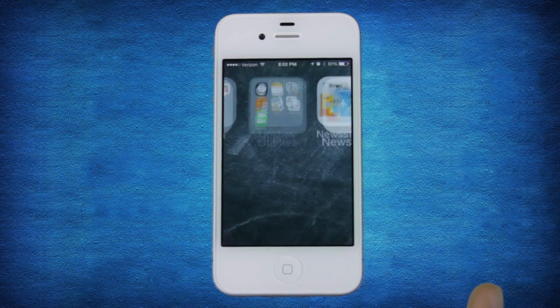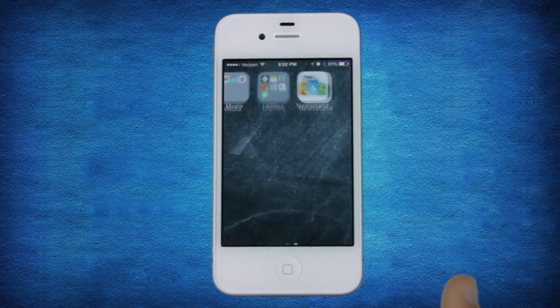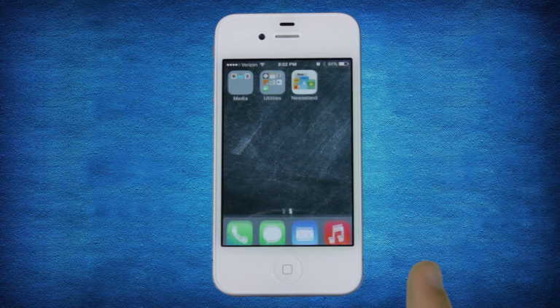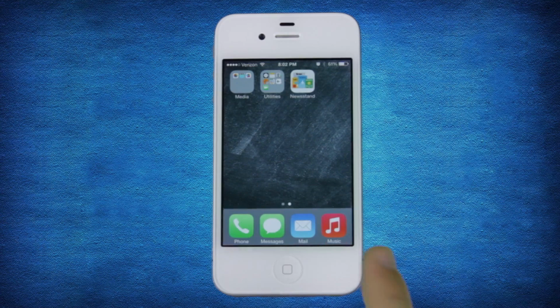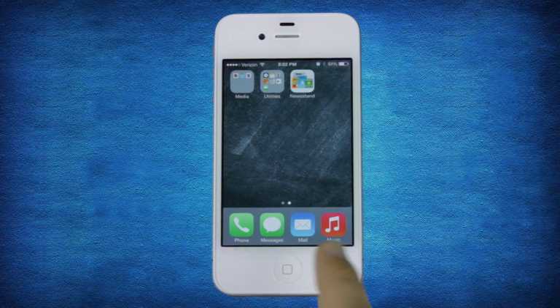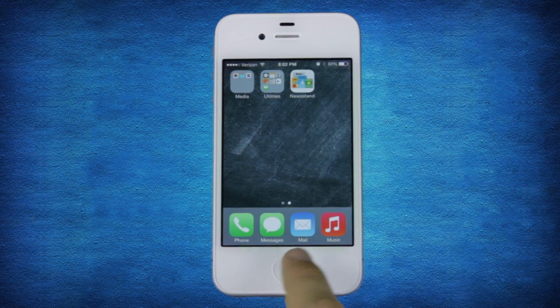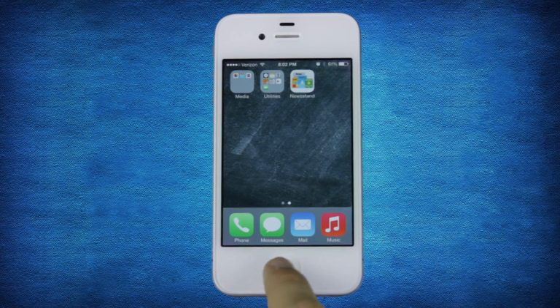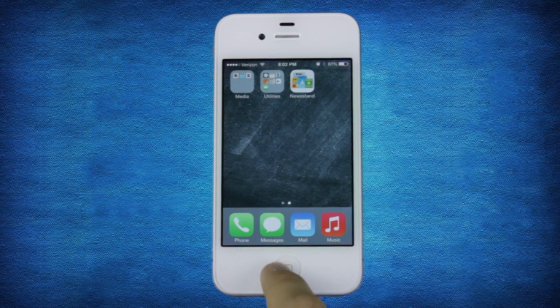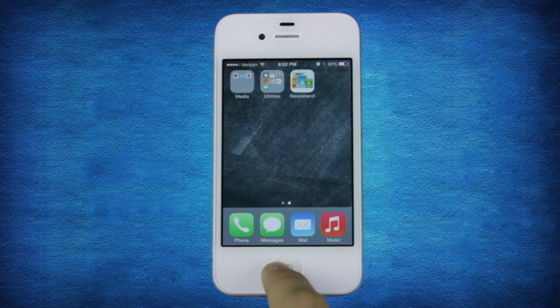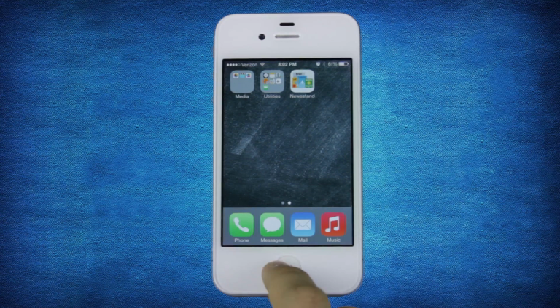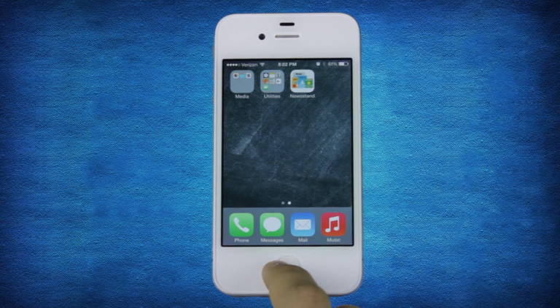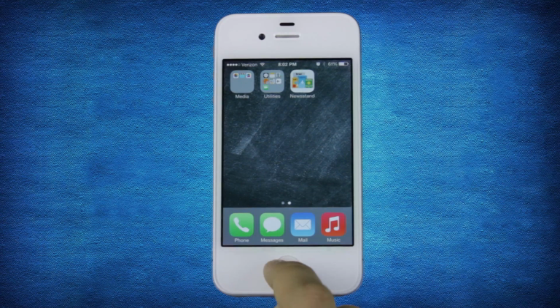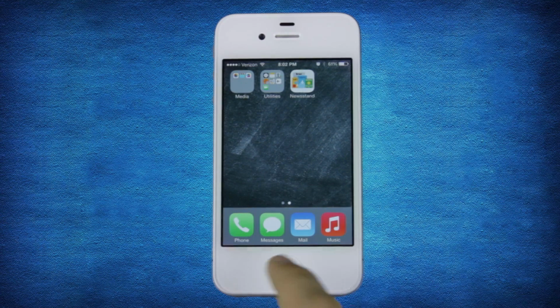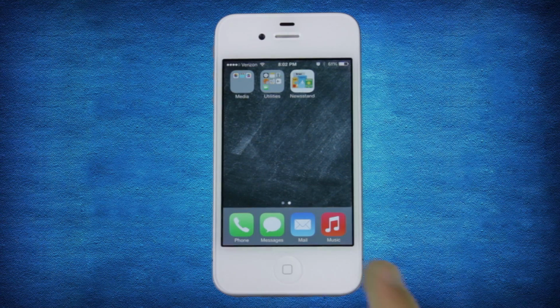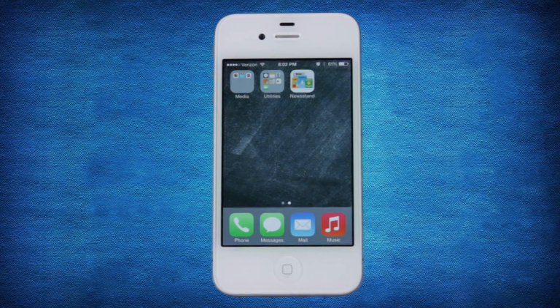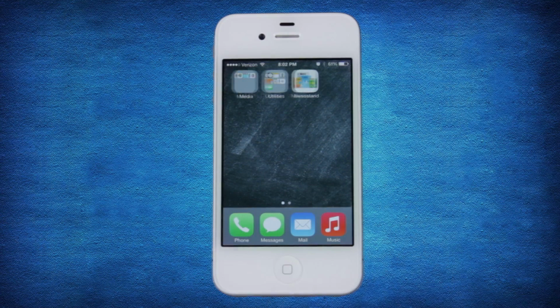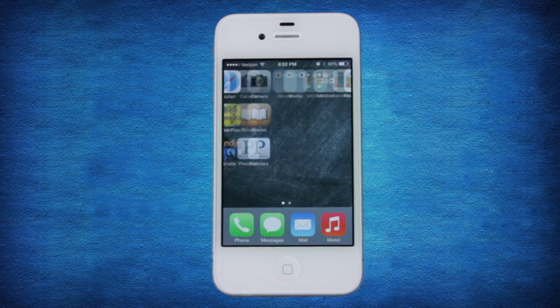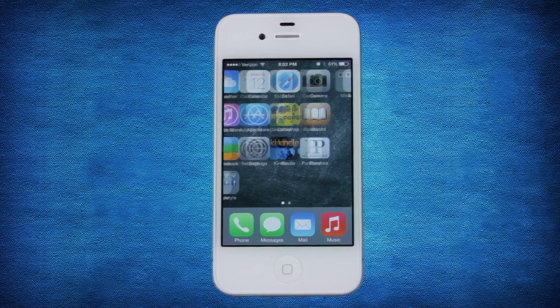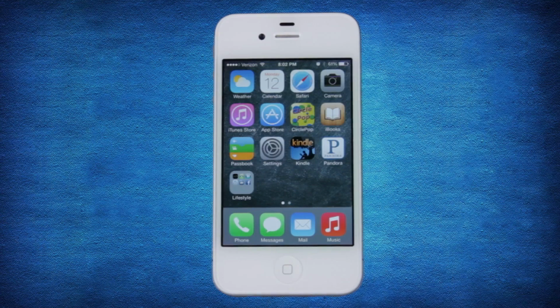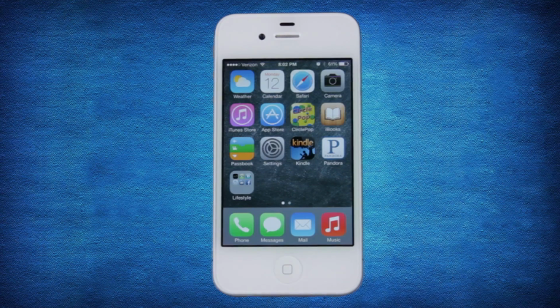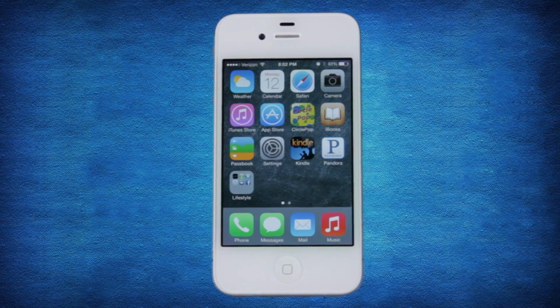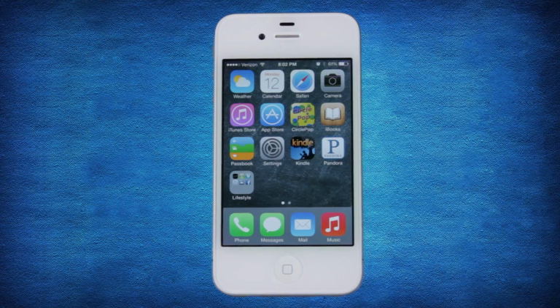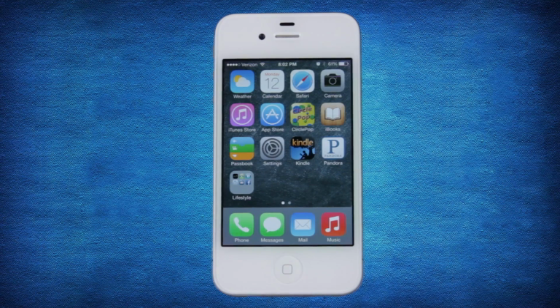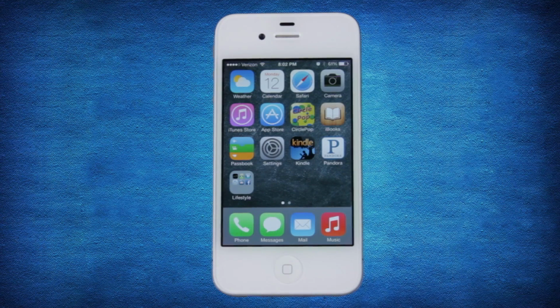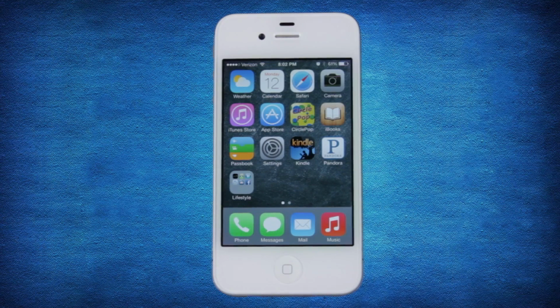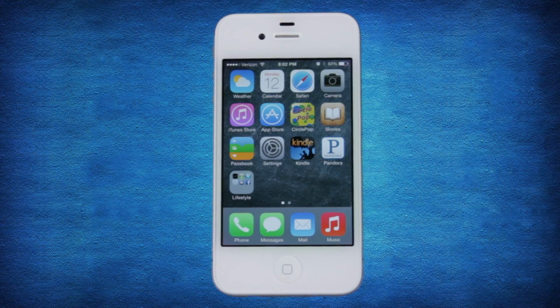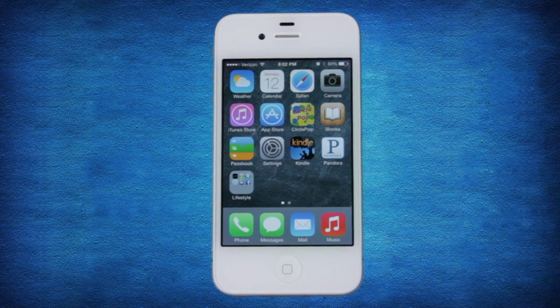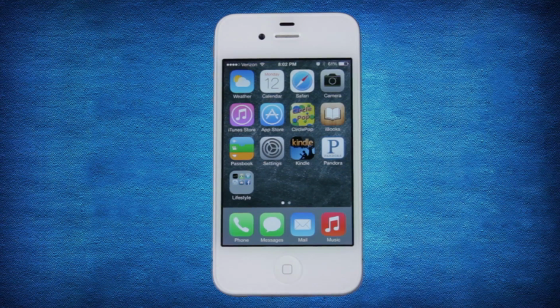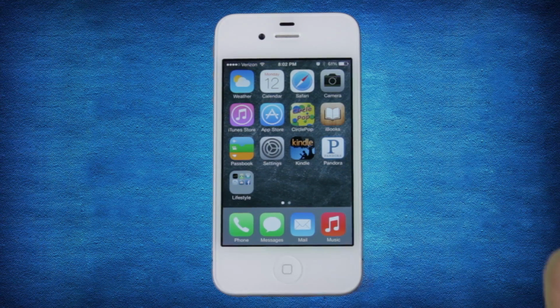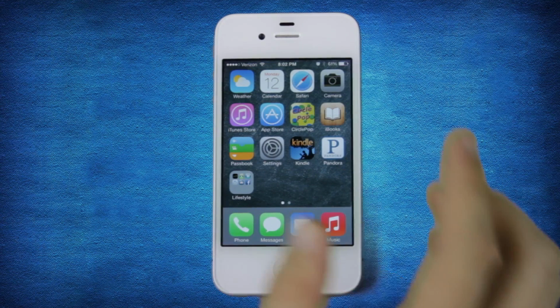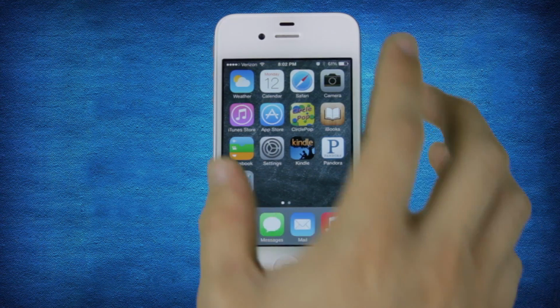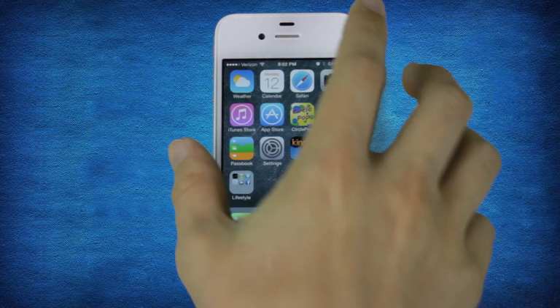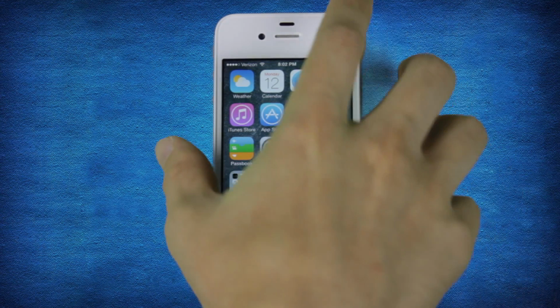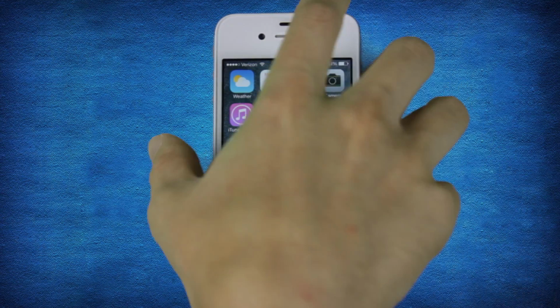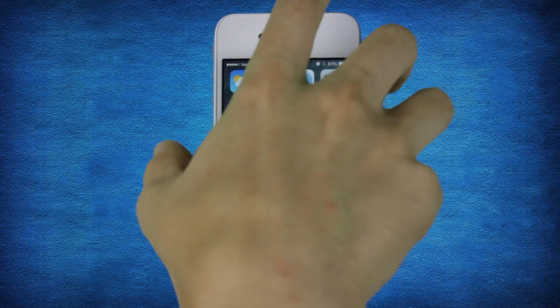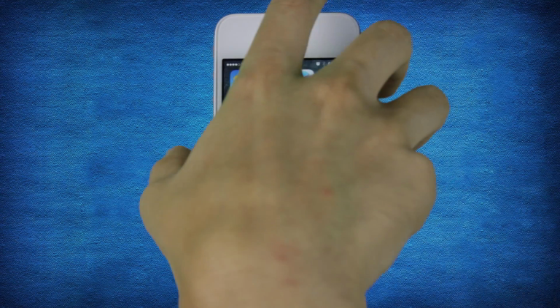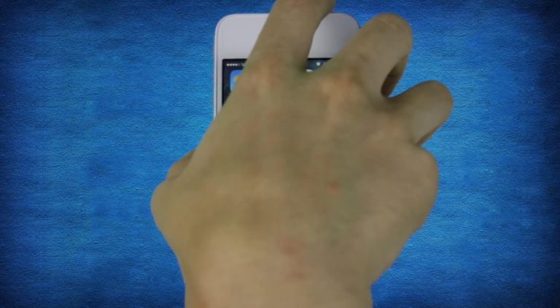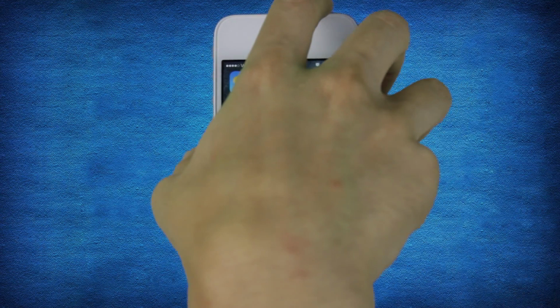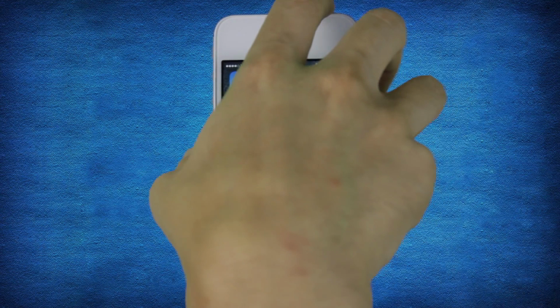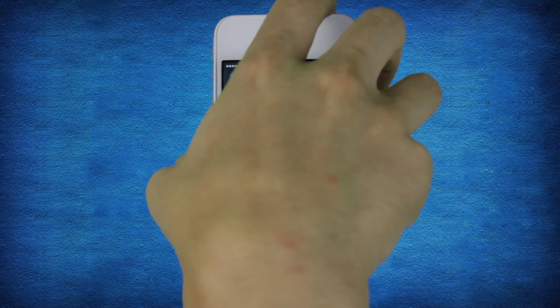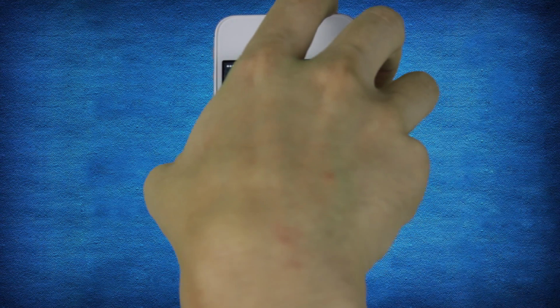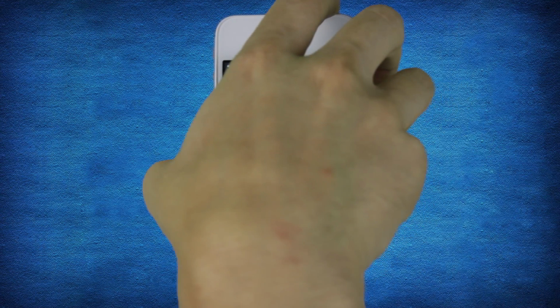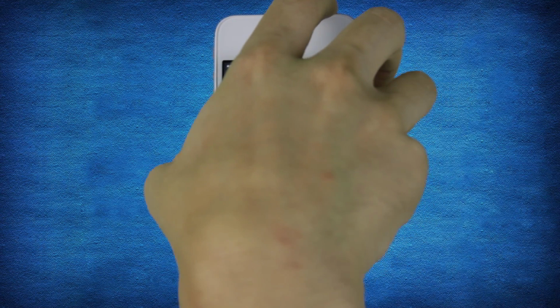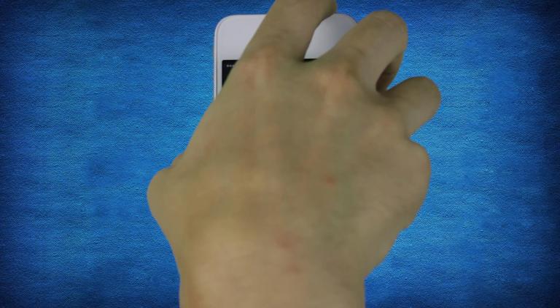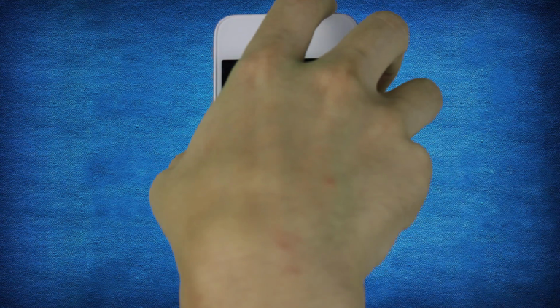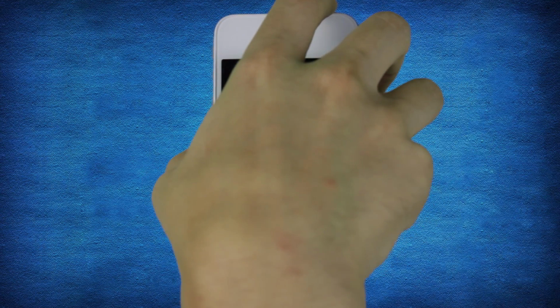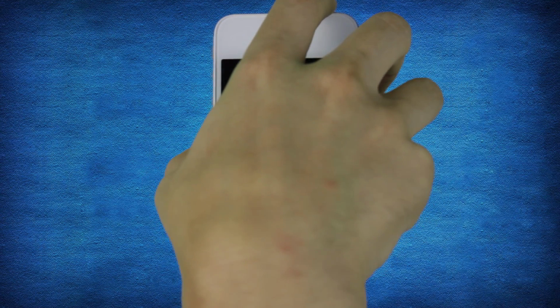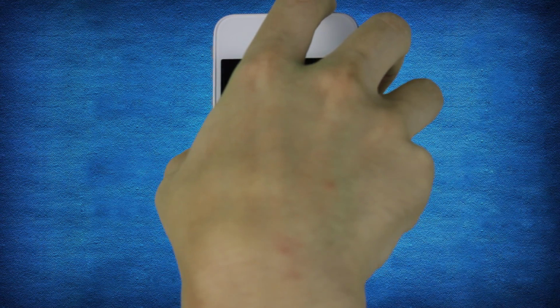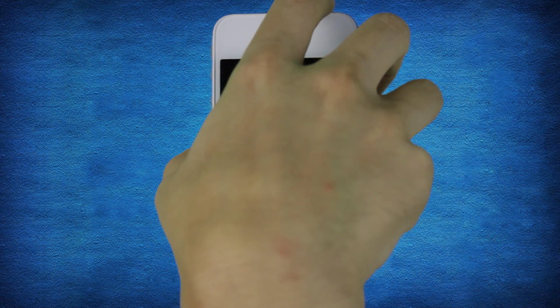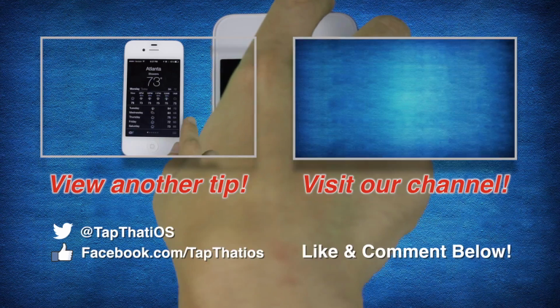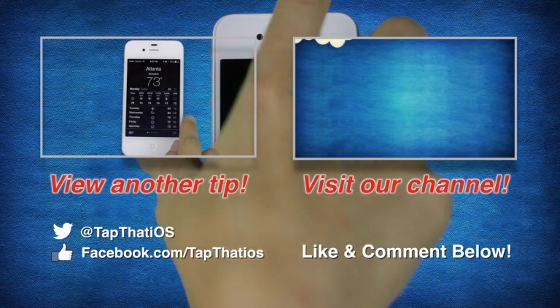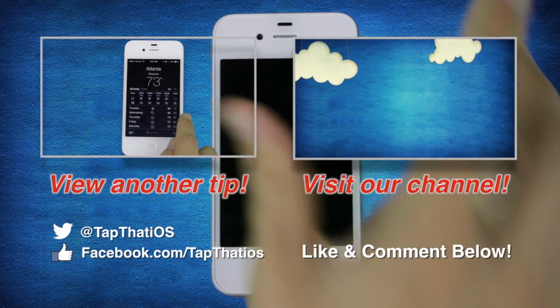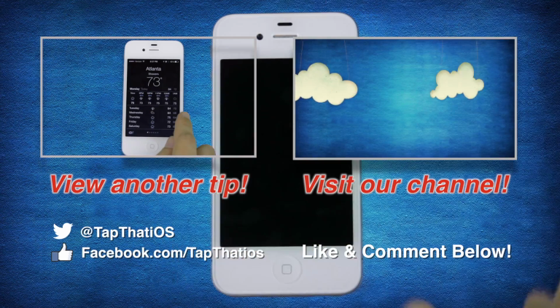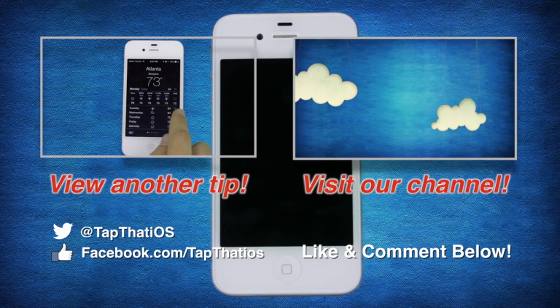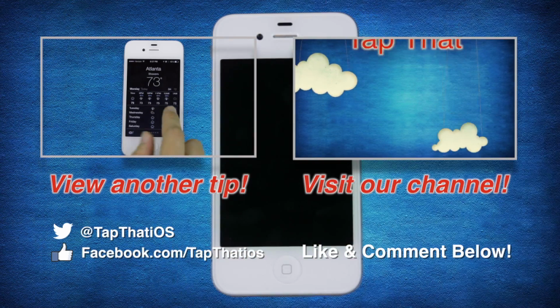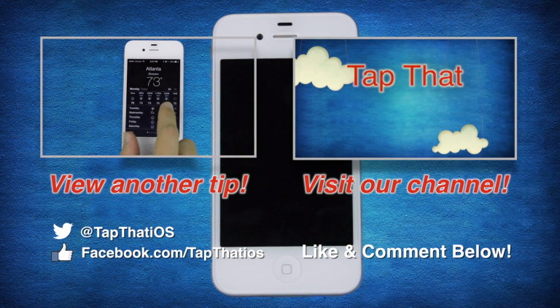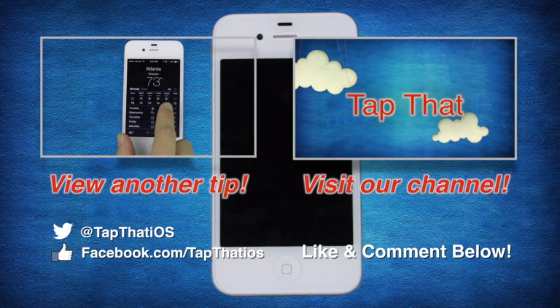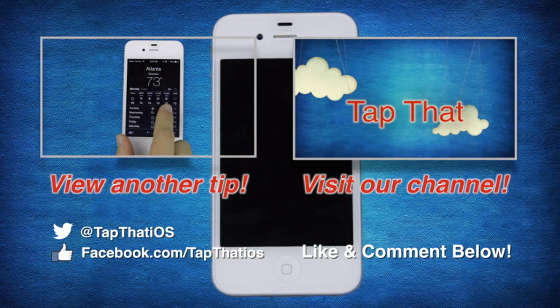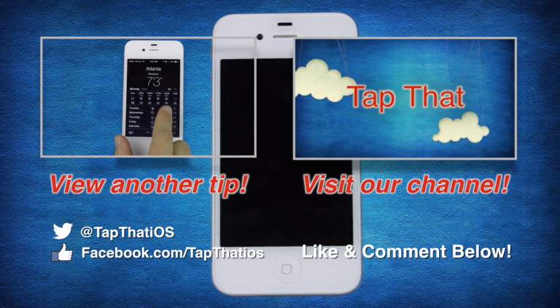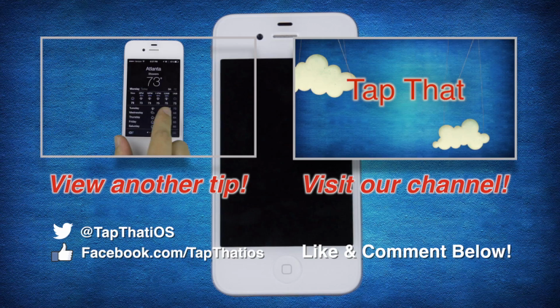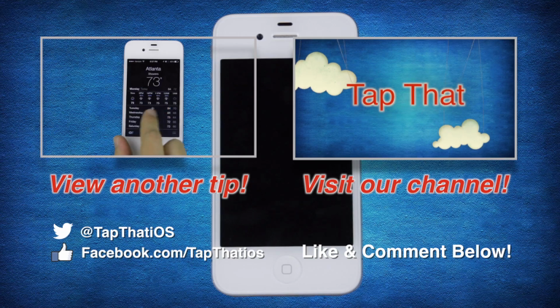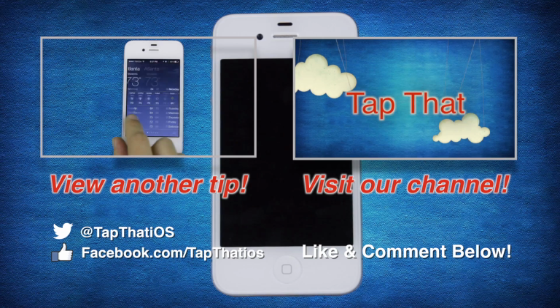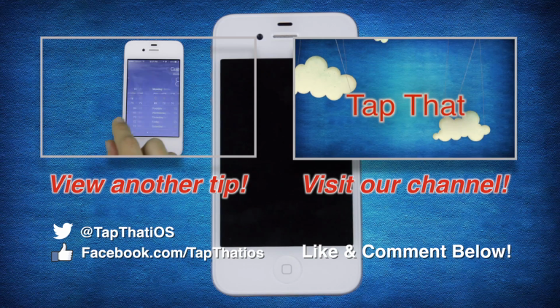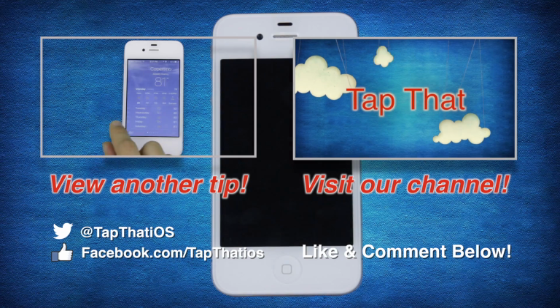That's it for now. Thanks for watching. Support us by hitting the like button and subscribing to our channel. And as always, keep tapping.